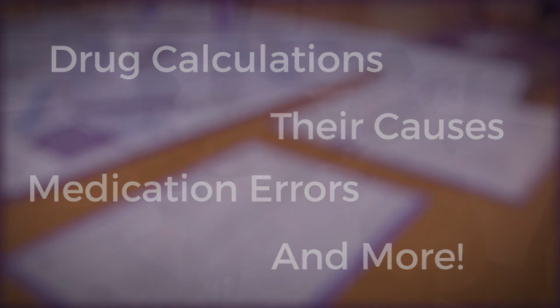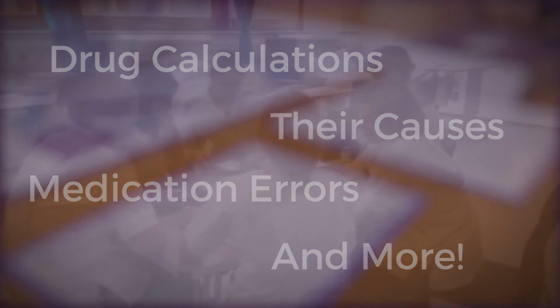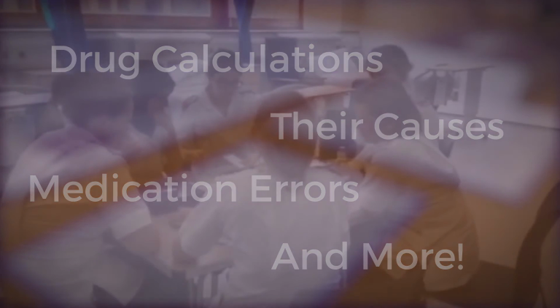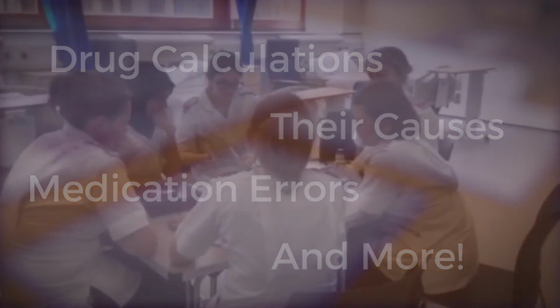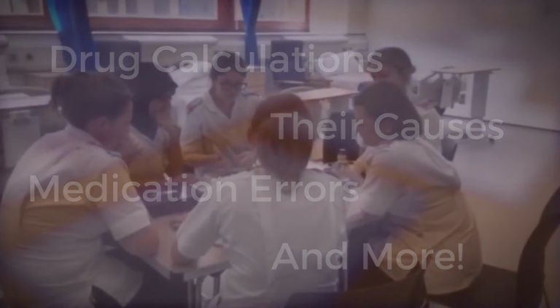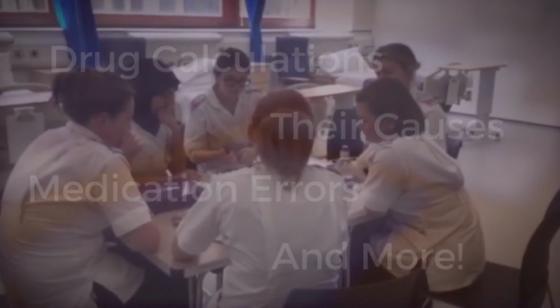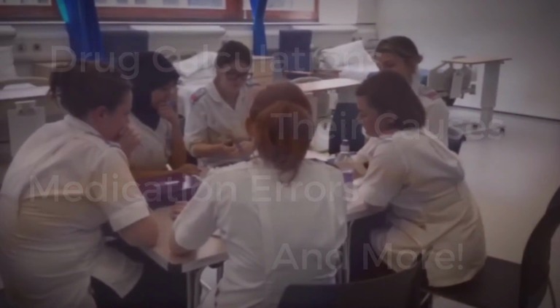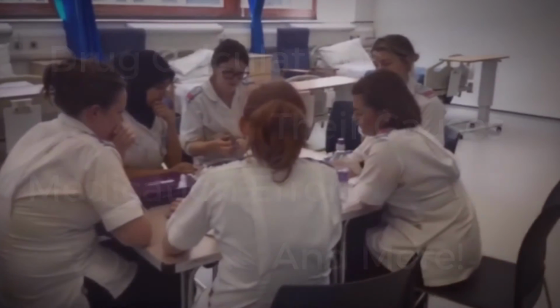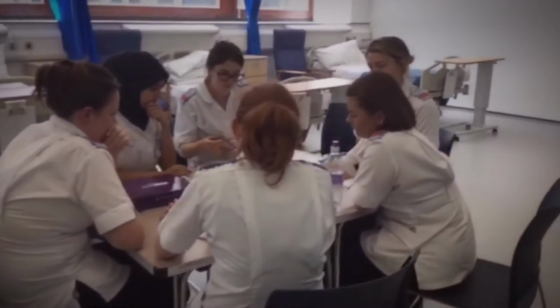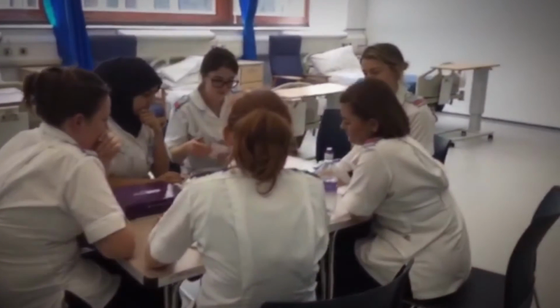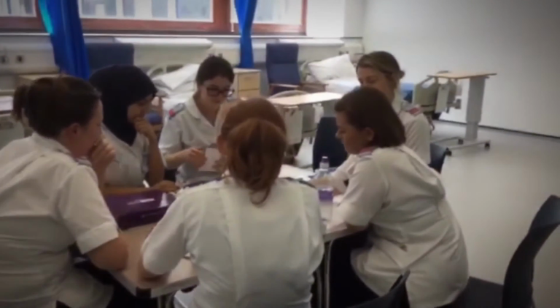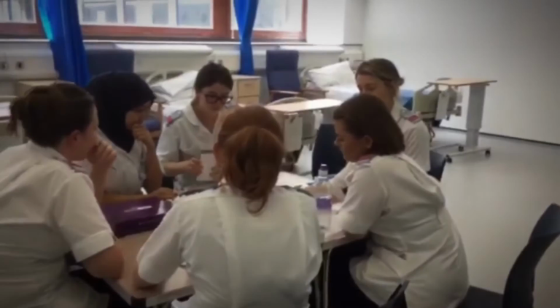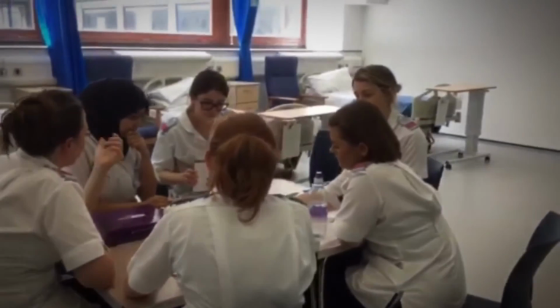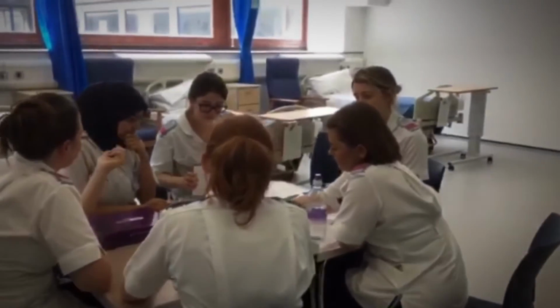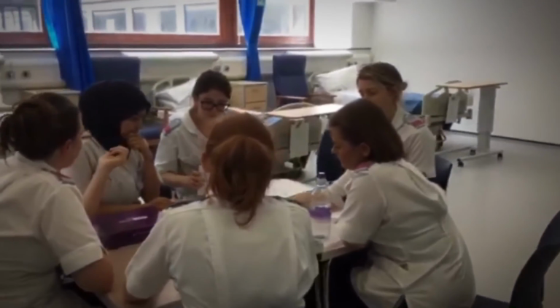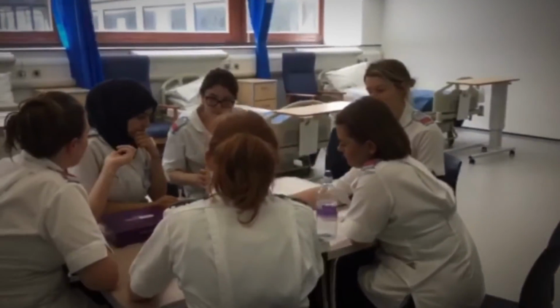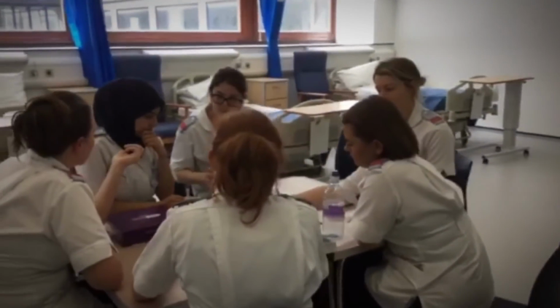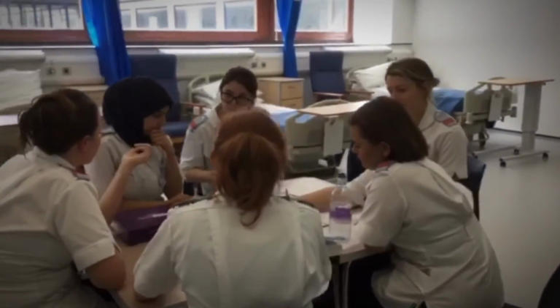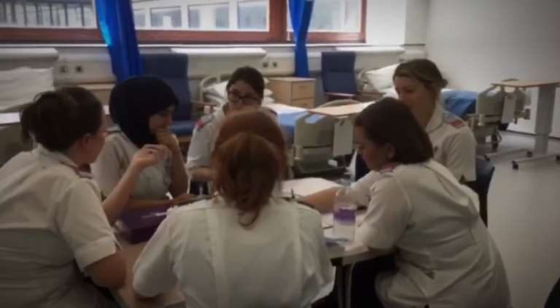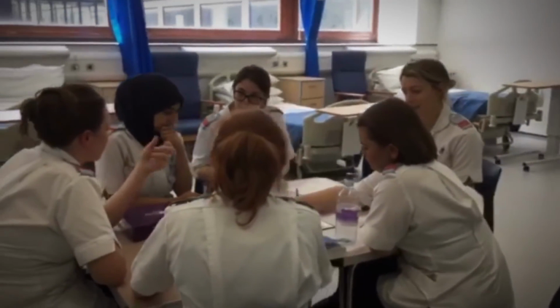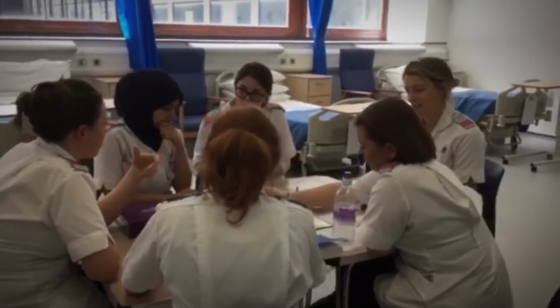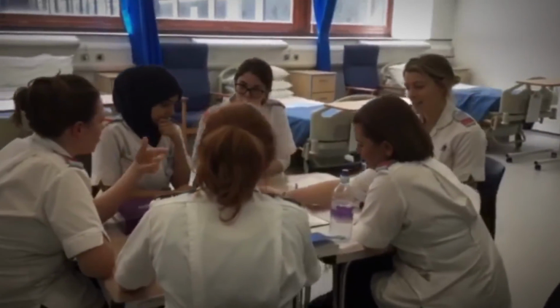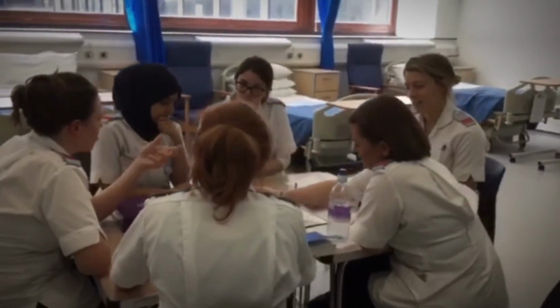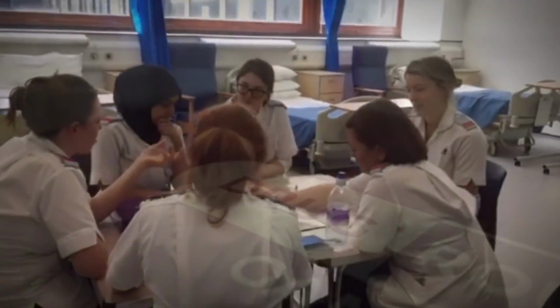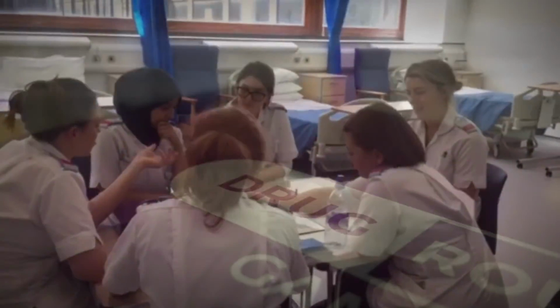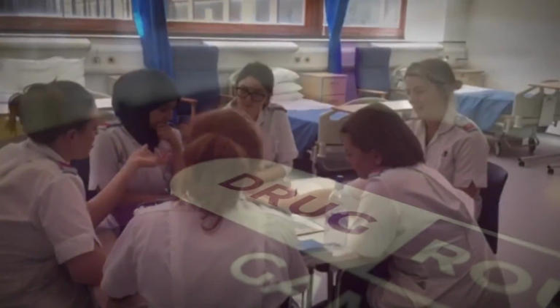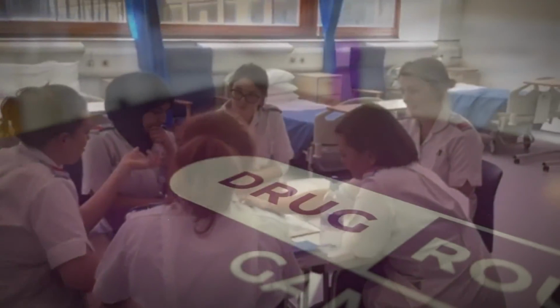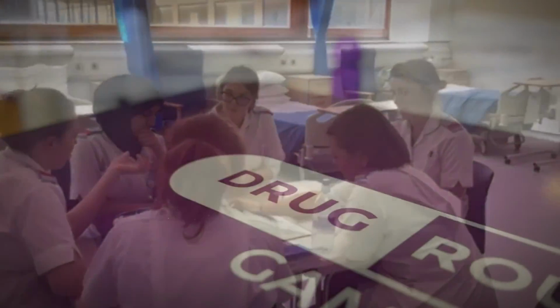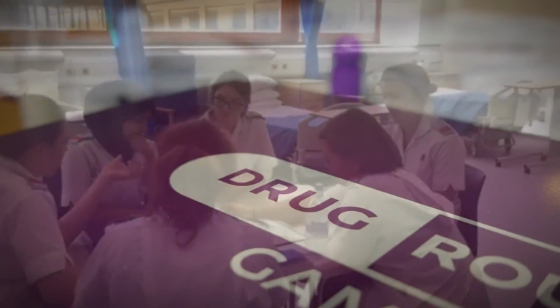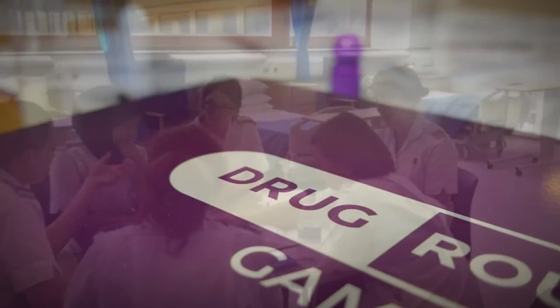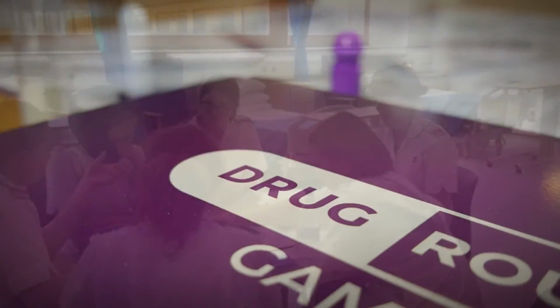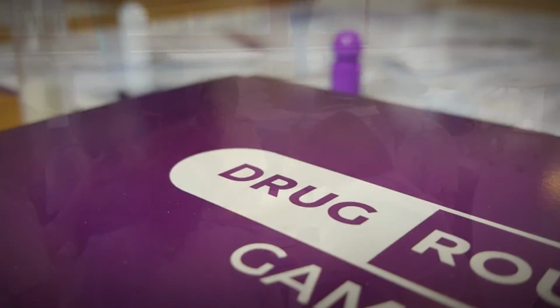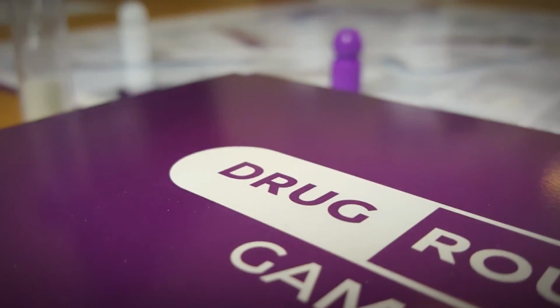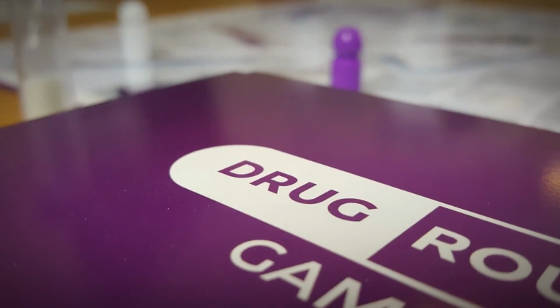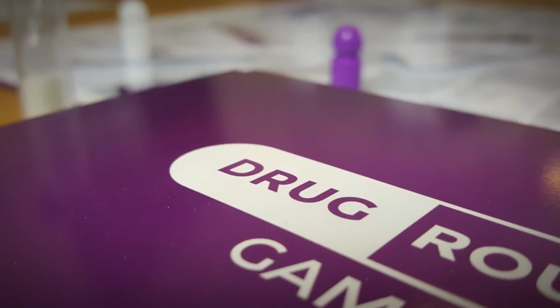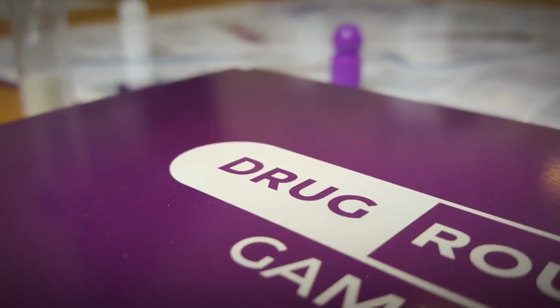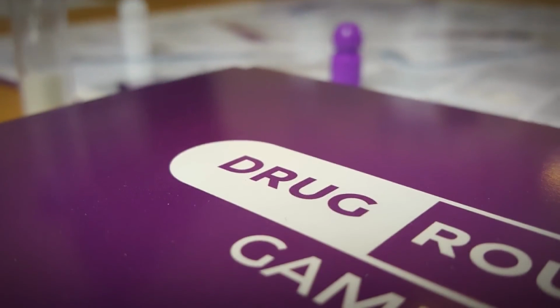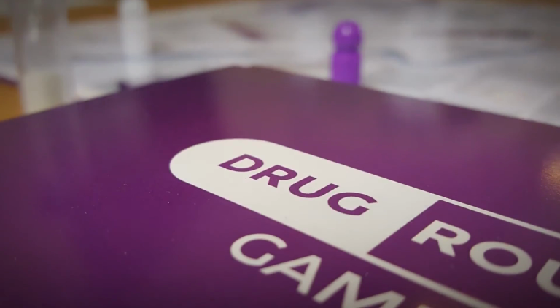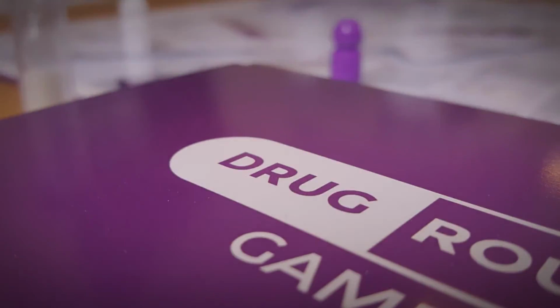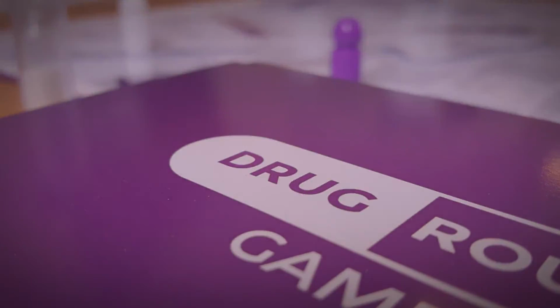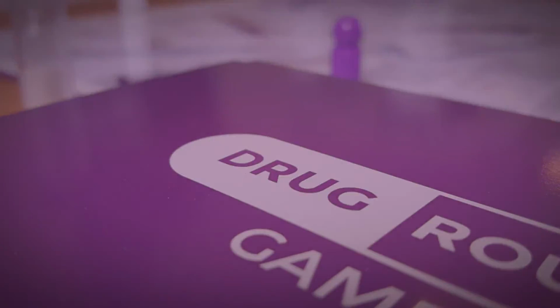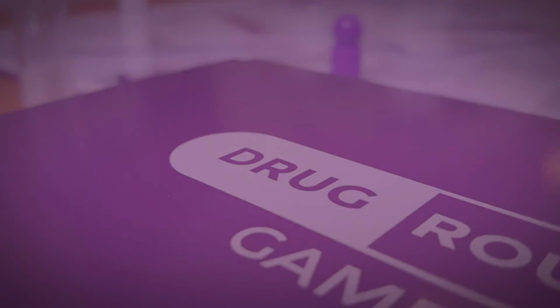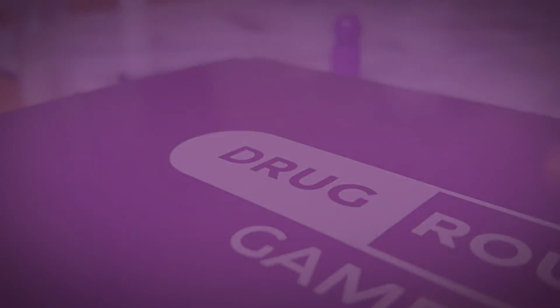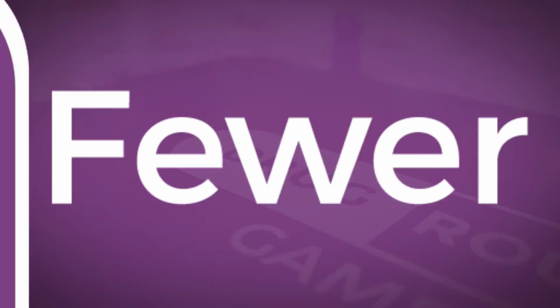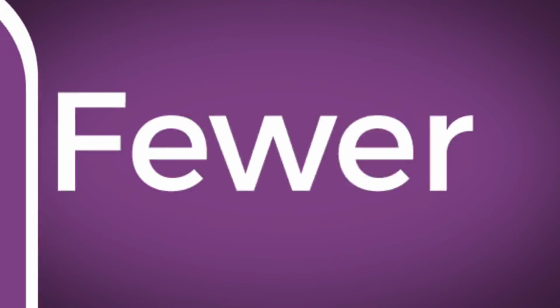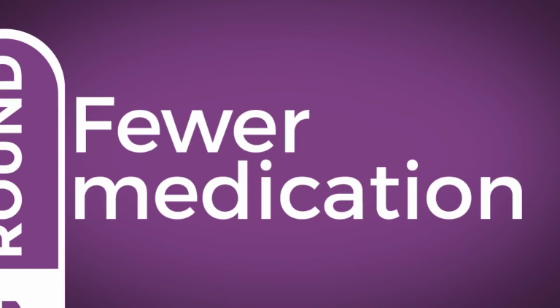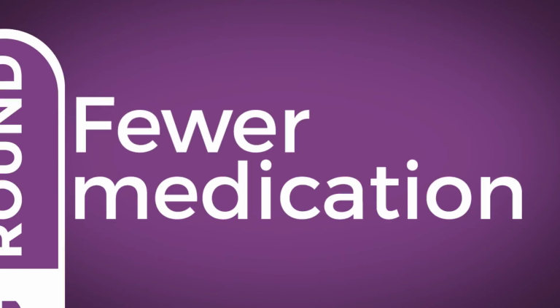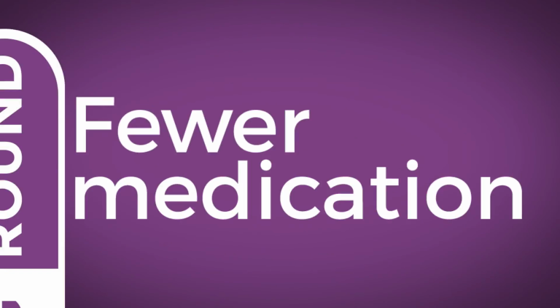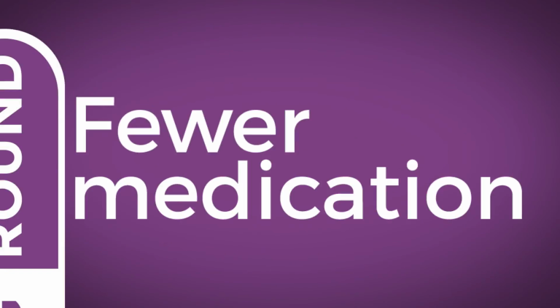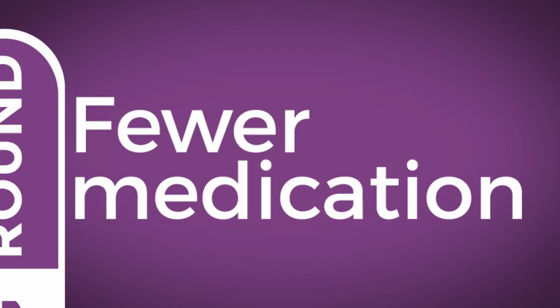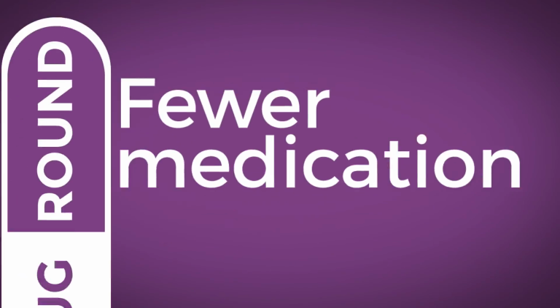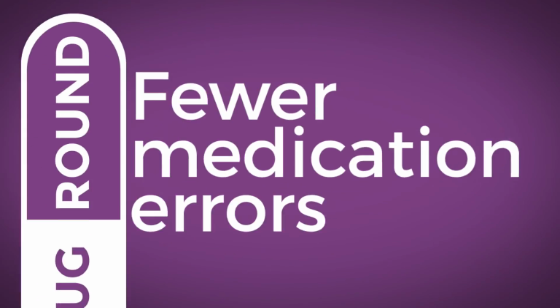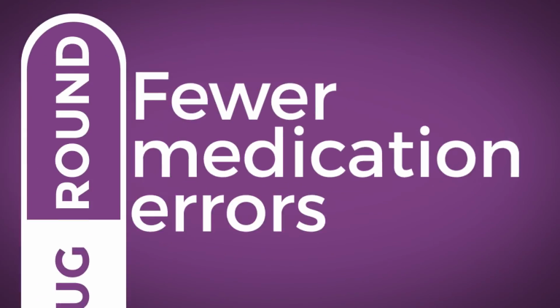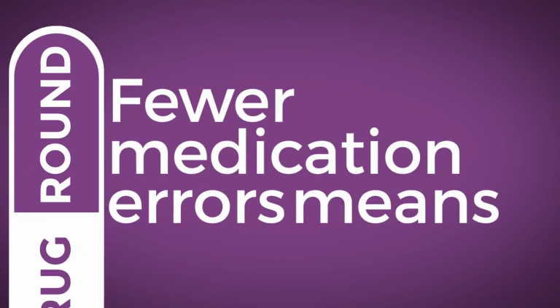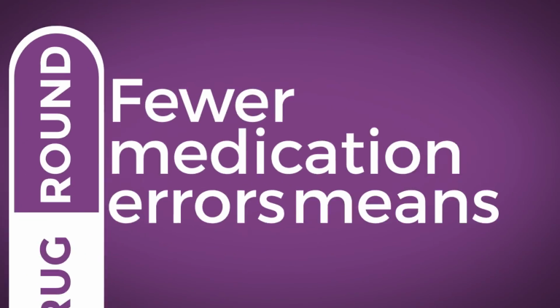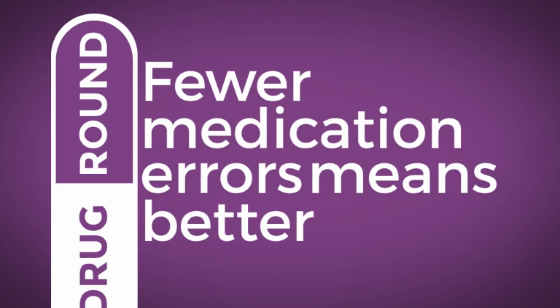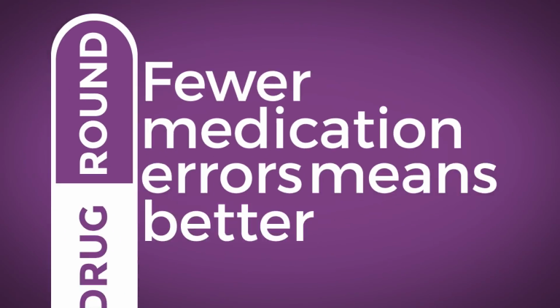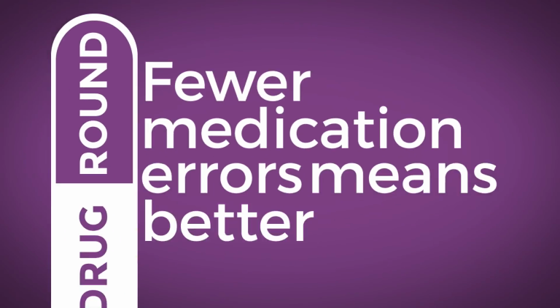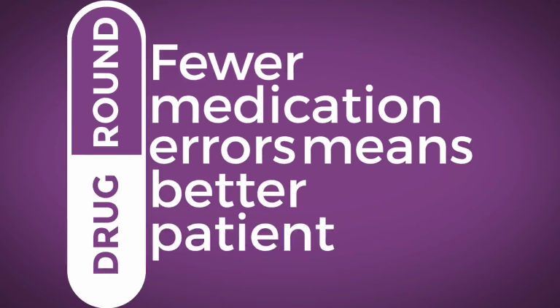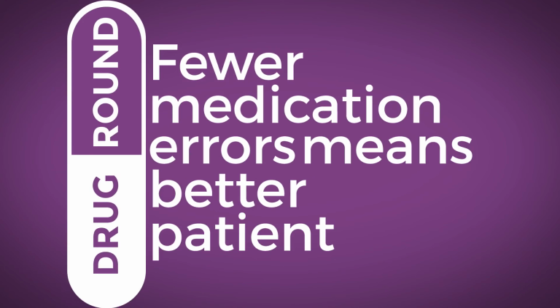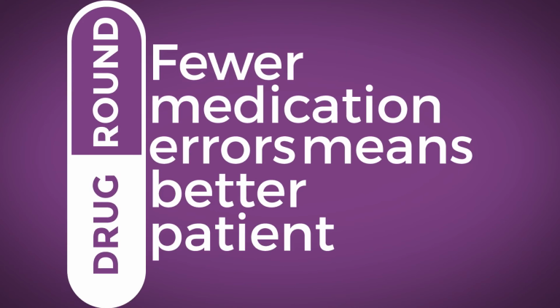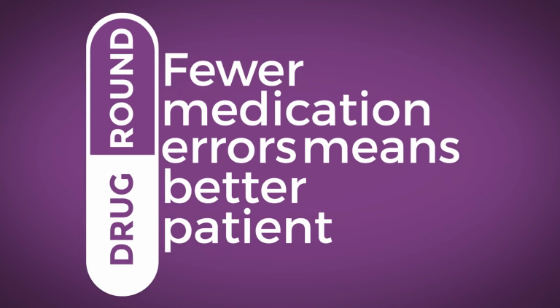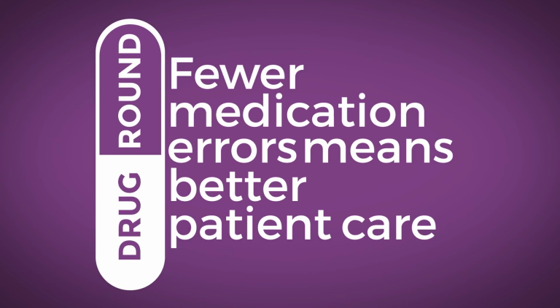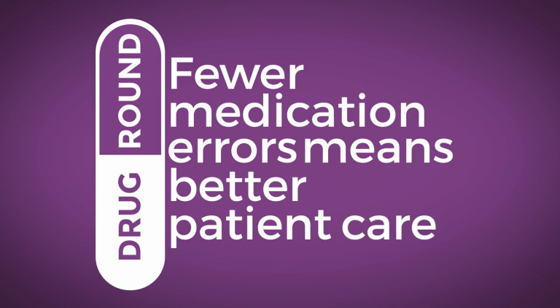The Drug Ground game helps your team to improve their skills, knowledge and confidence. Fewer medication errors means better patient care.